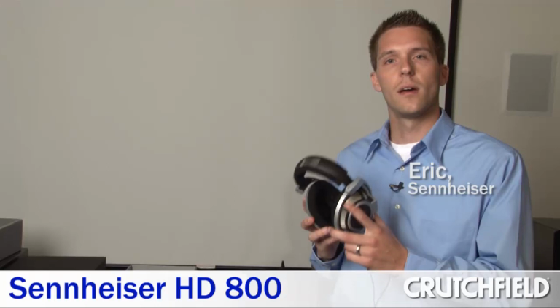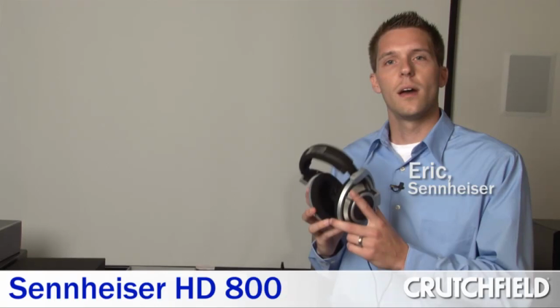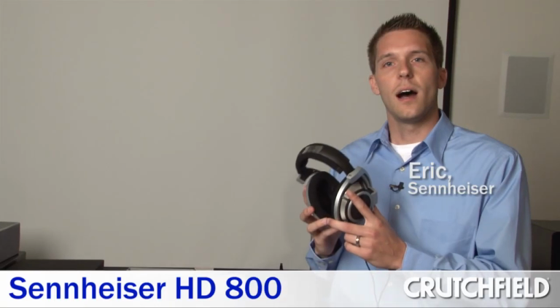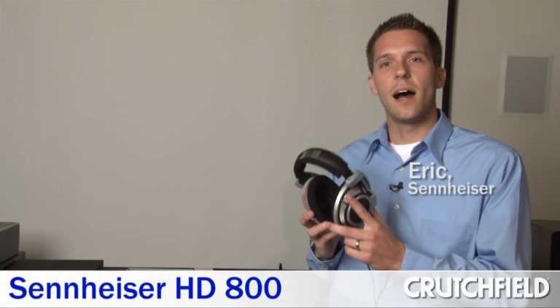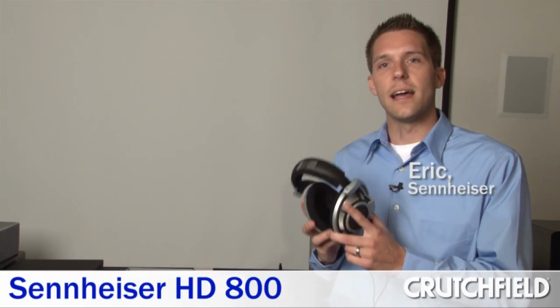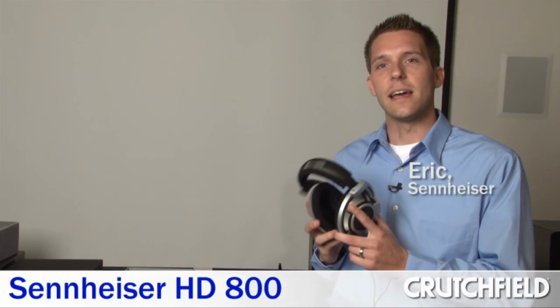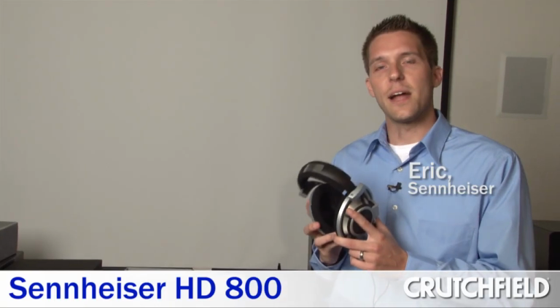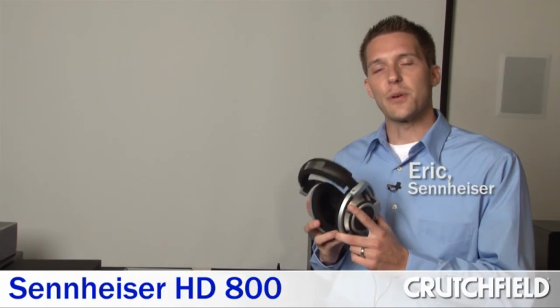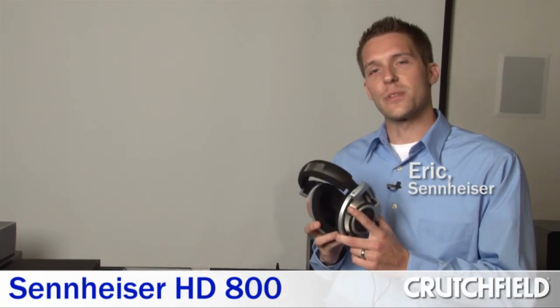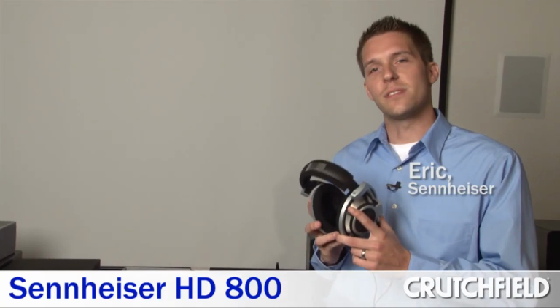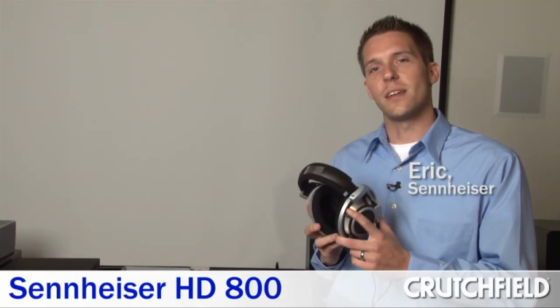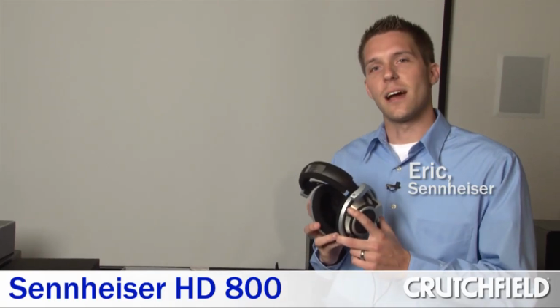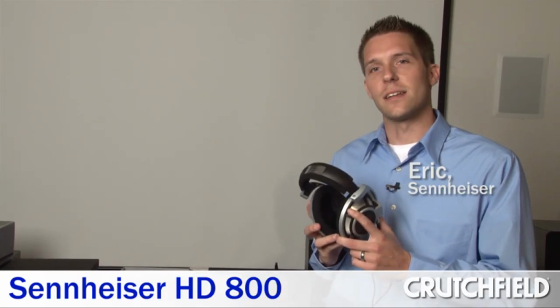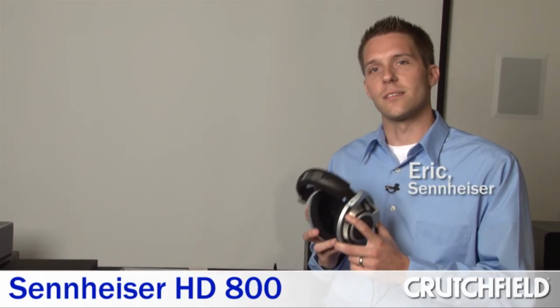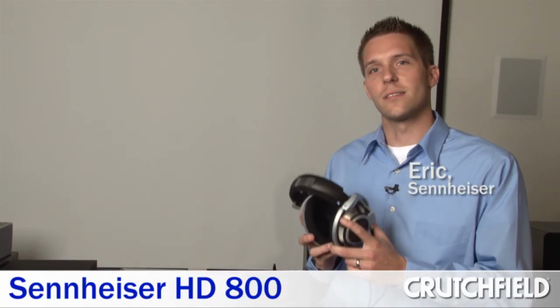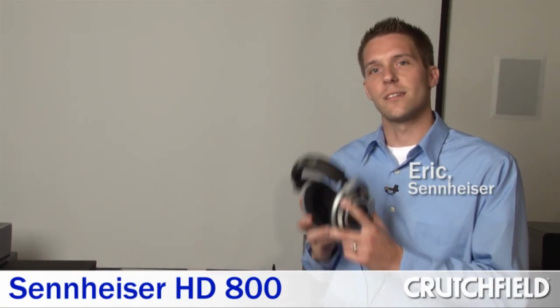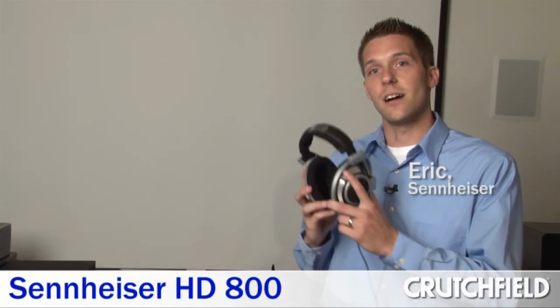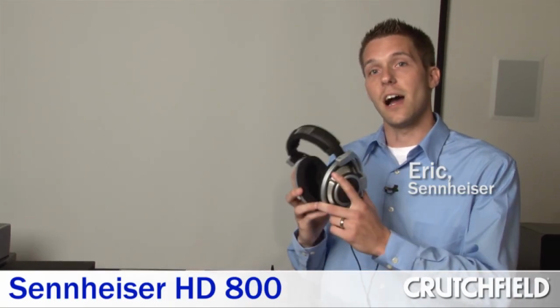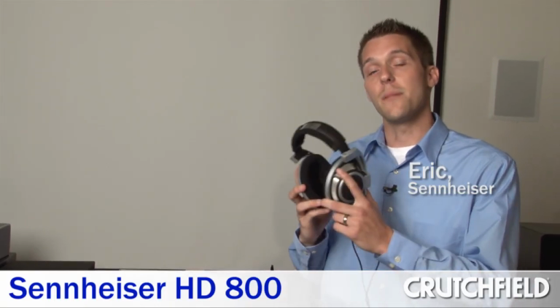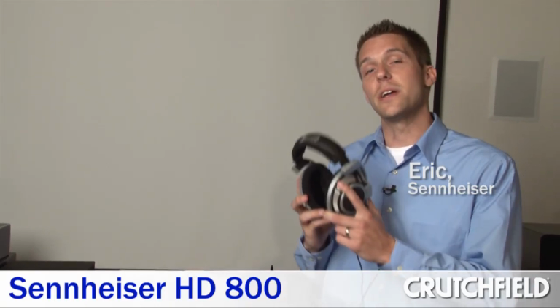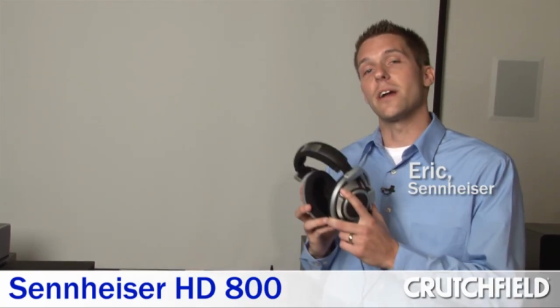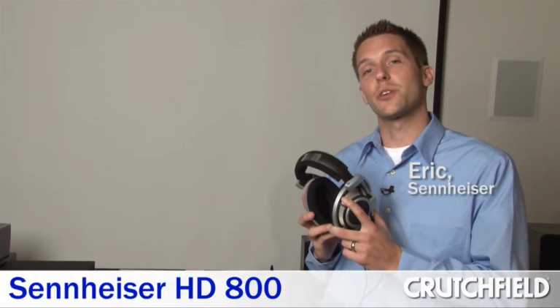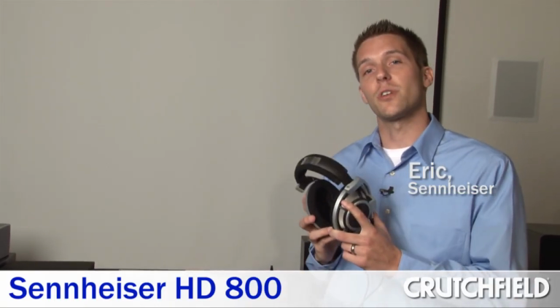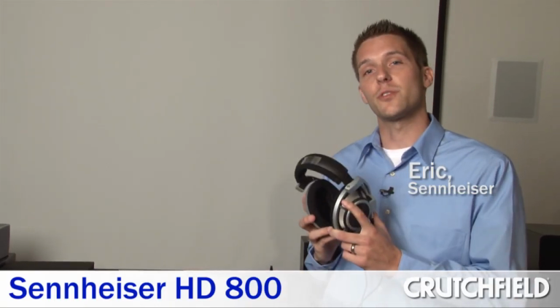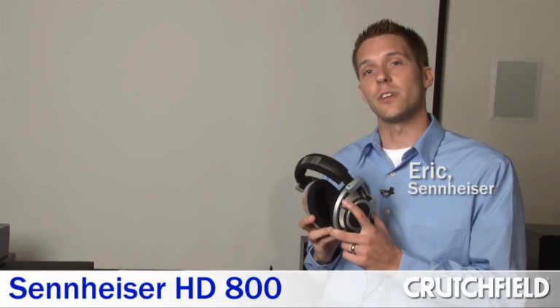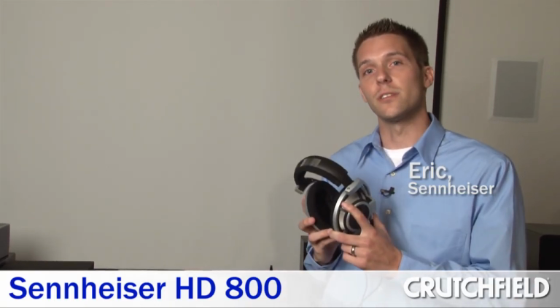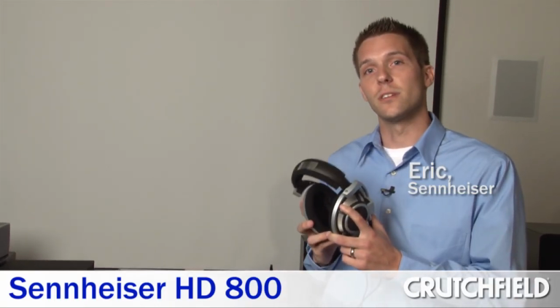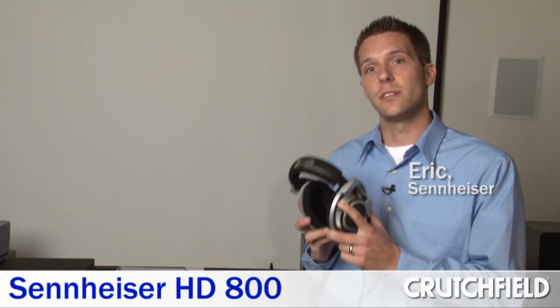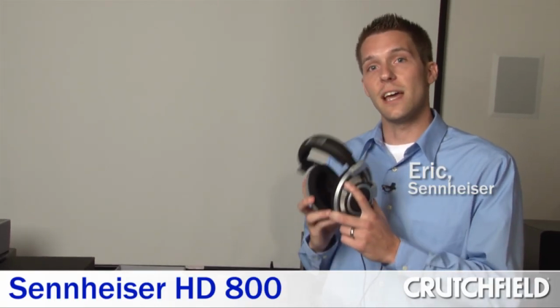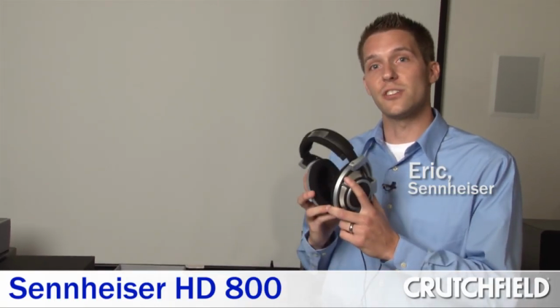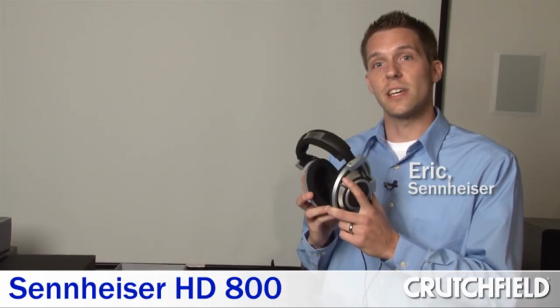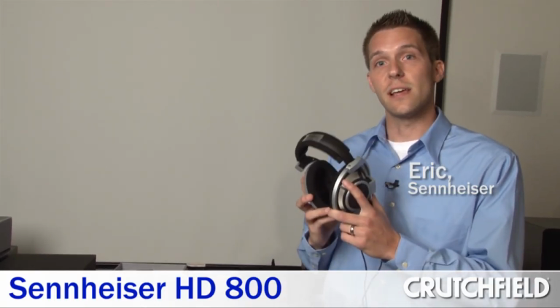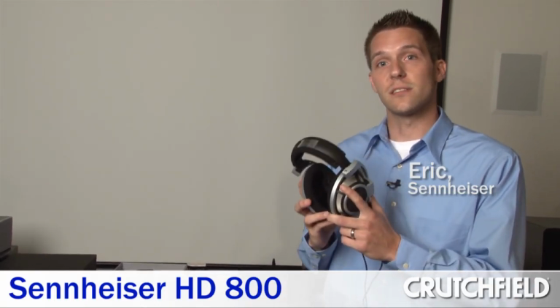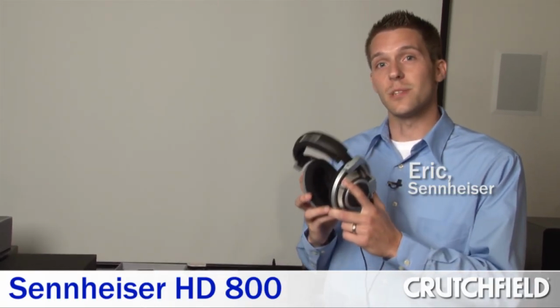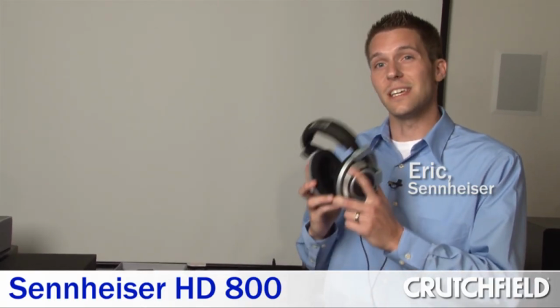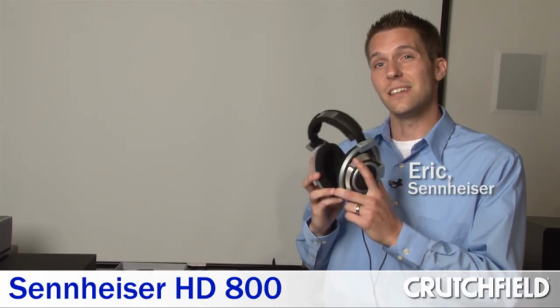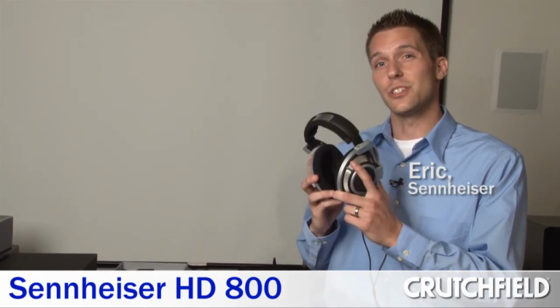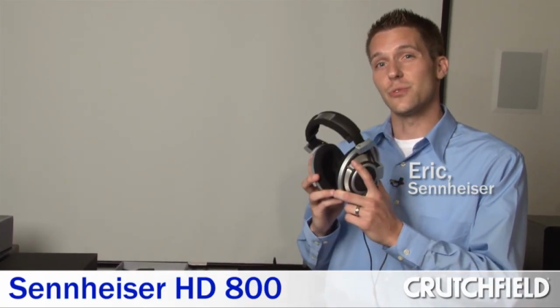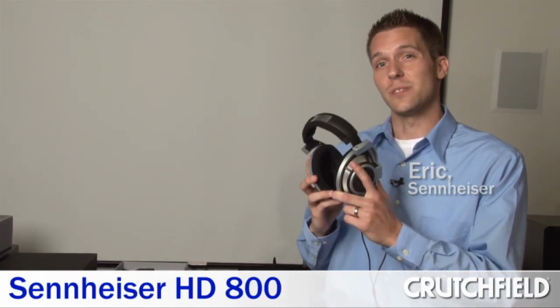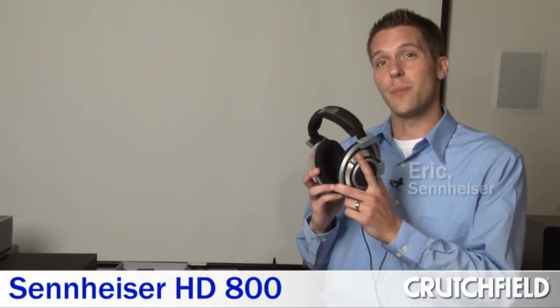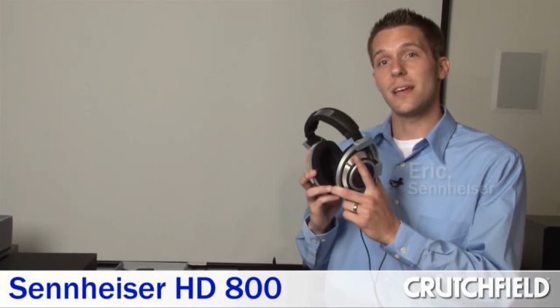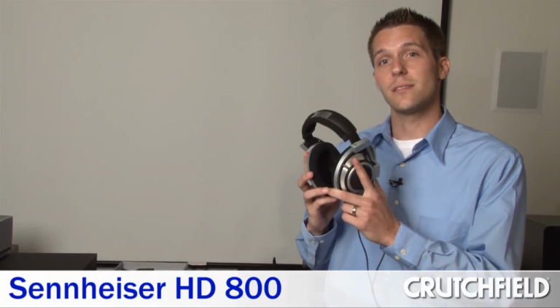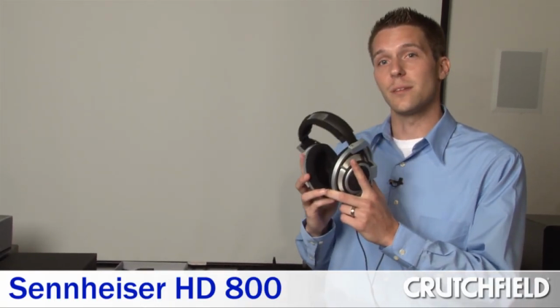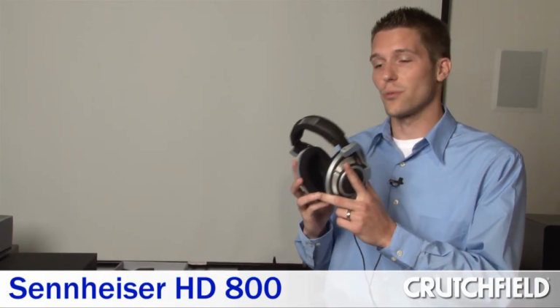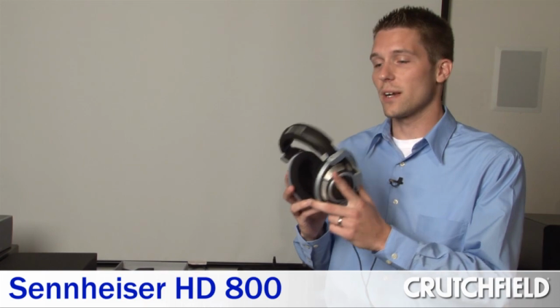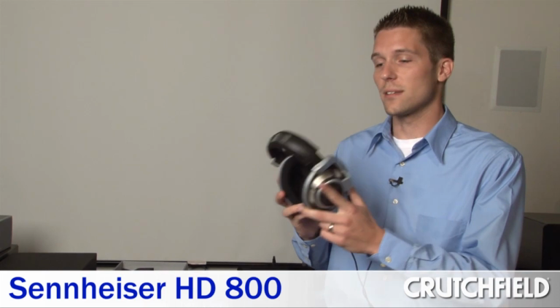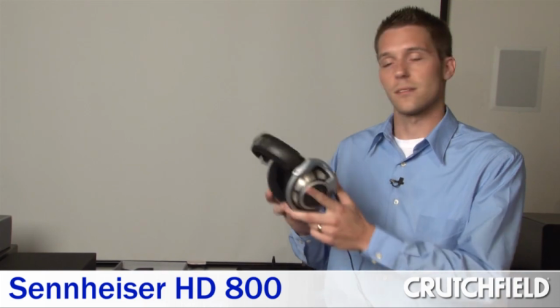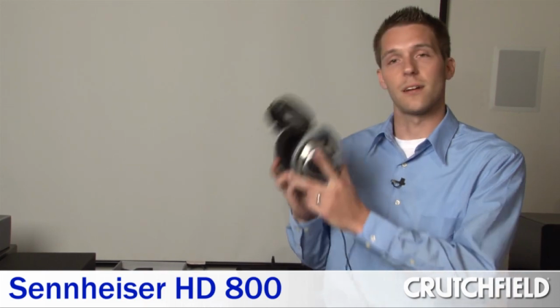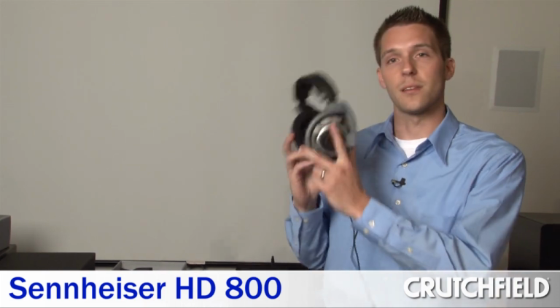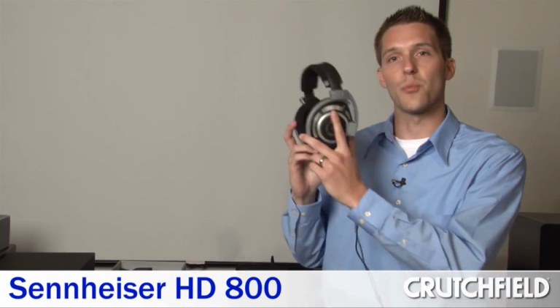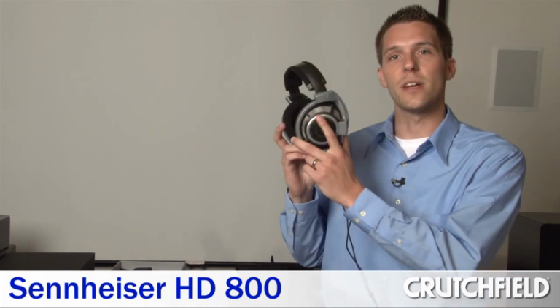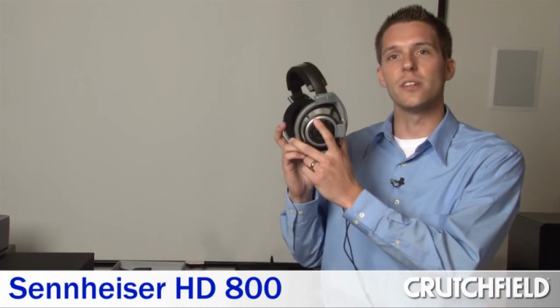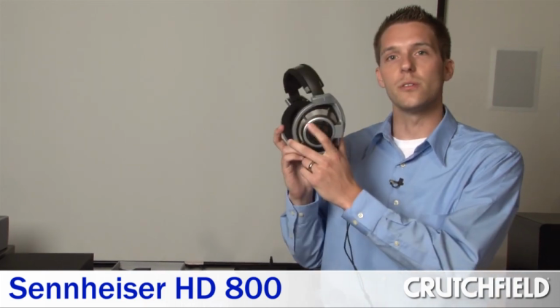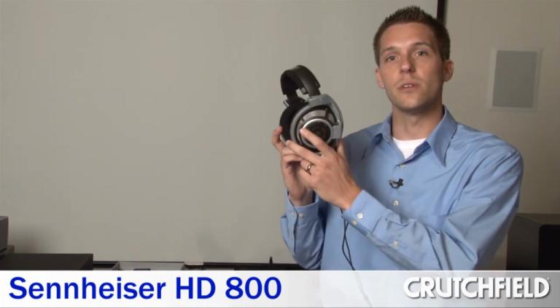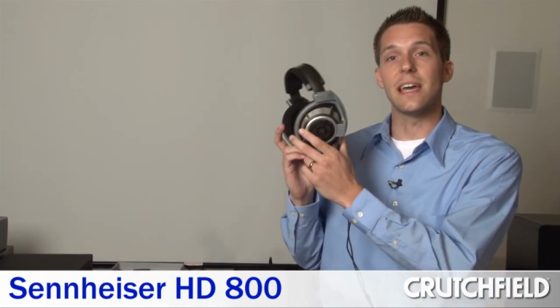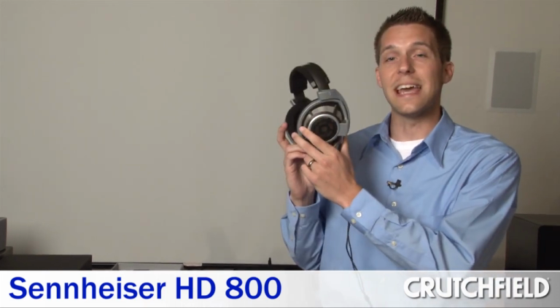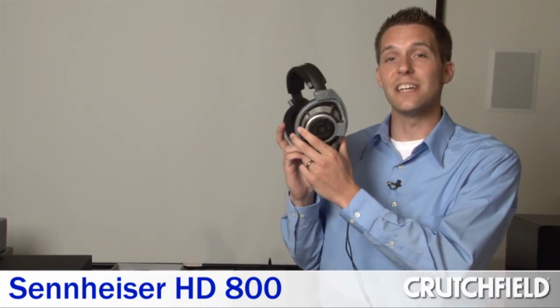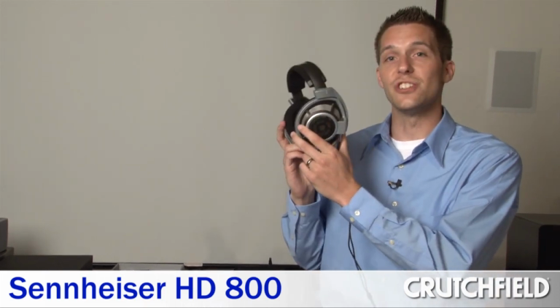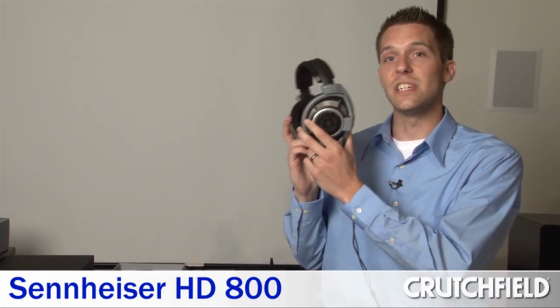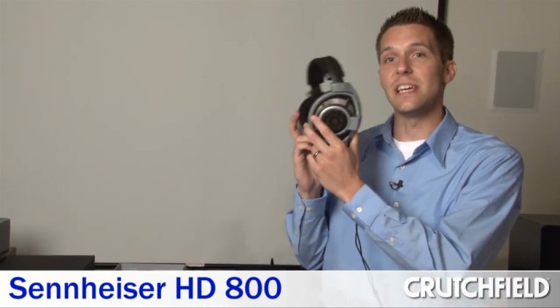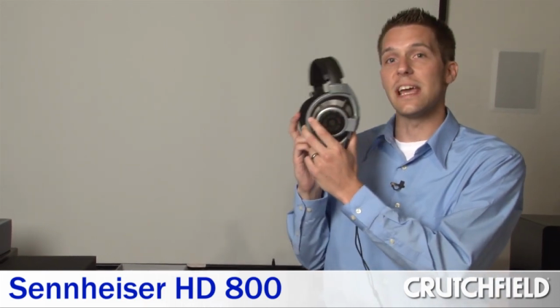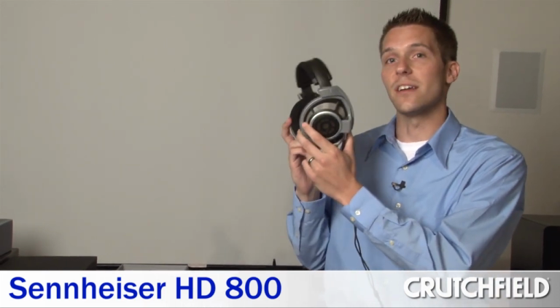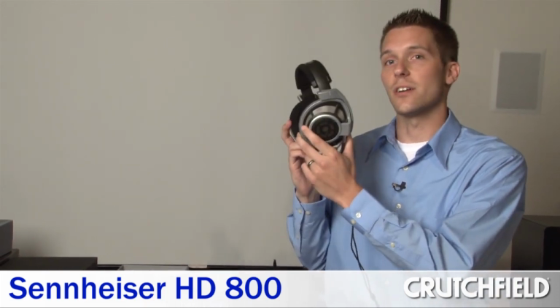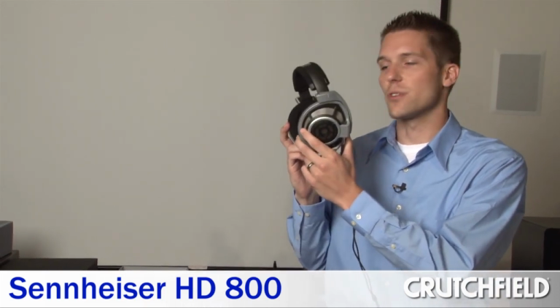Hi, I'm Eric with Sennheiser. I'm here at Crutchfield to educate some of the industry's best and brightest on the brand new HD800.